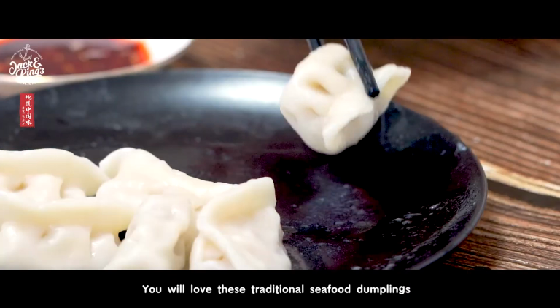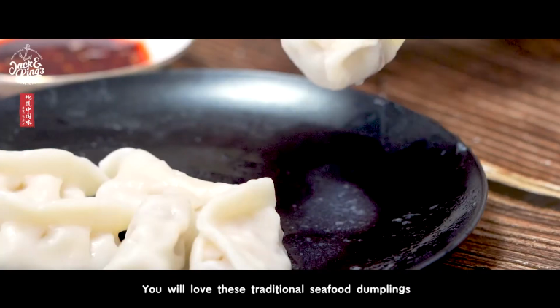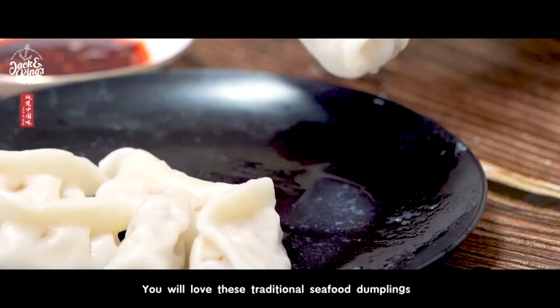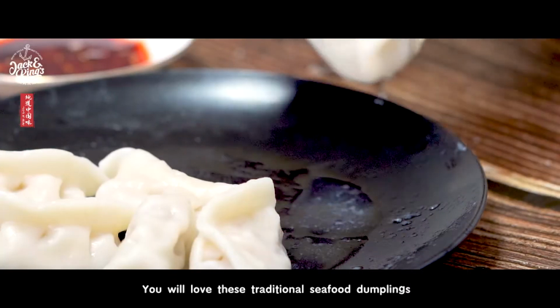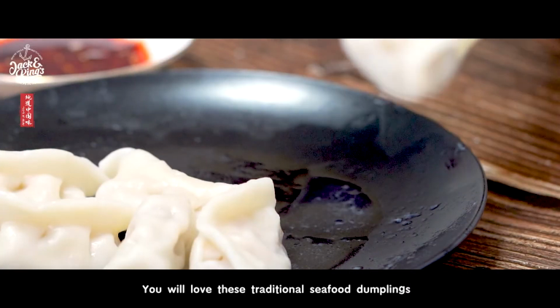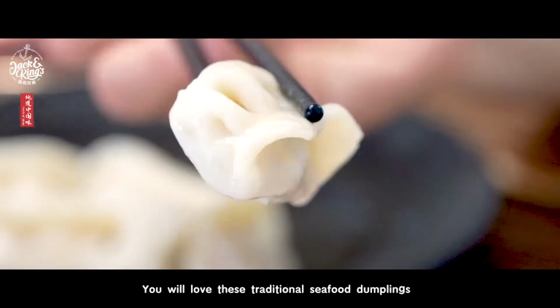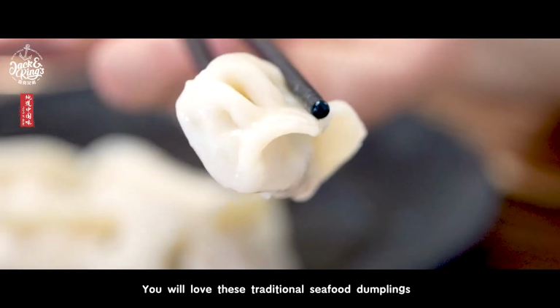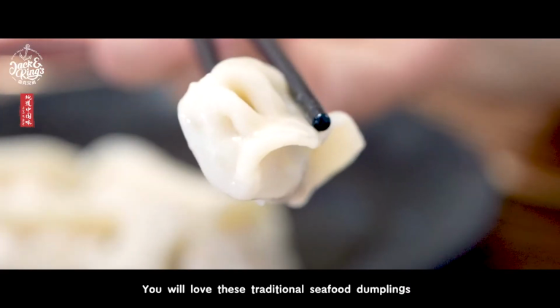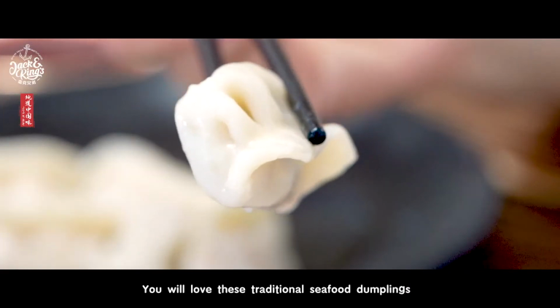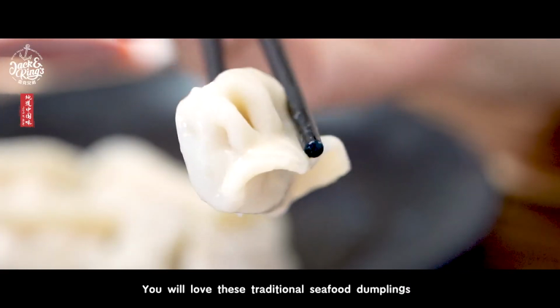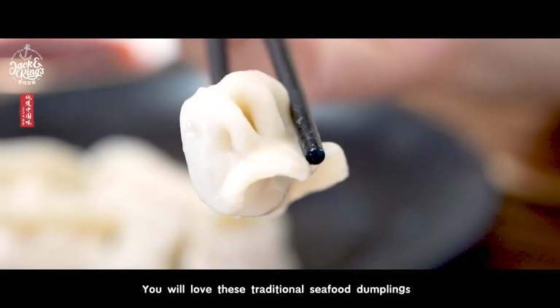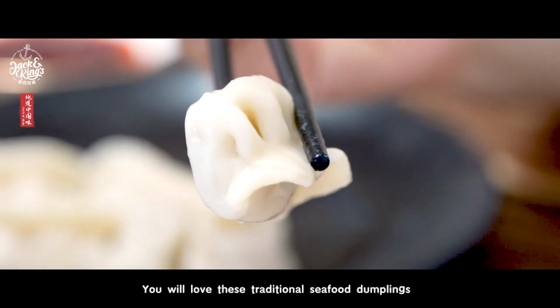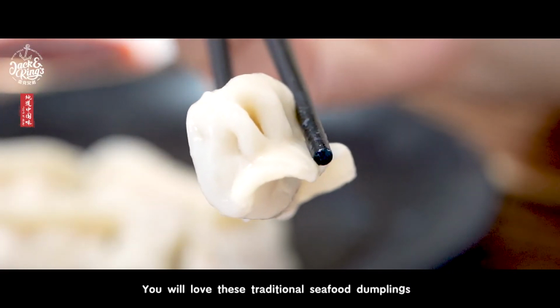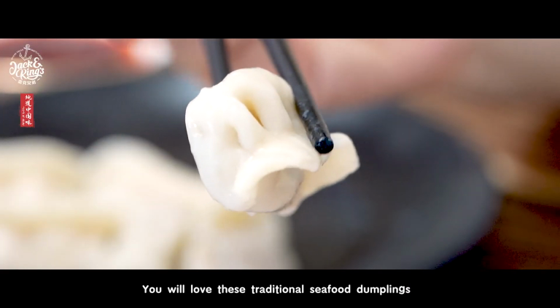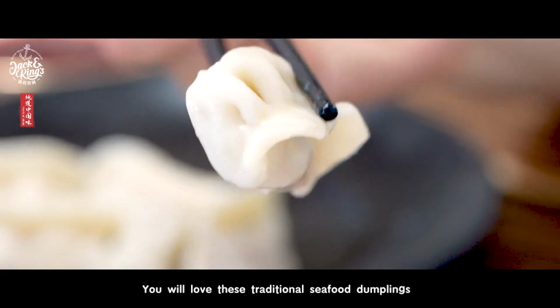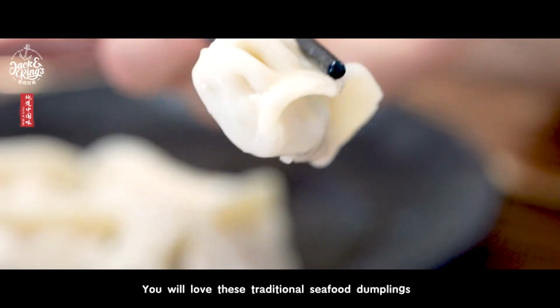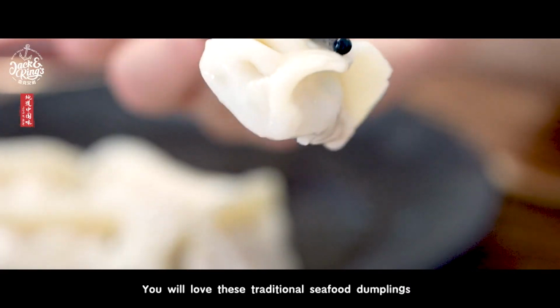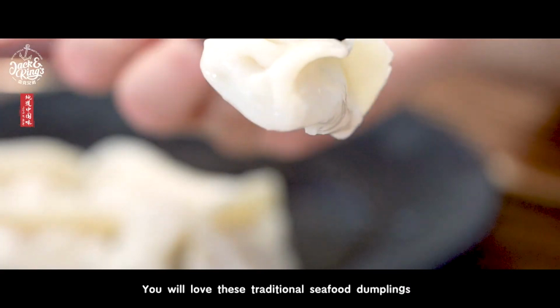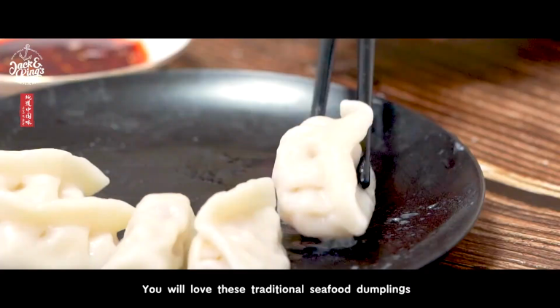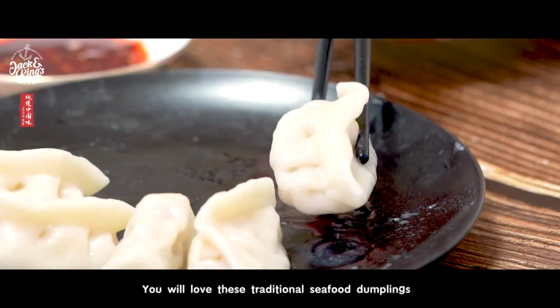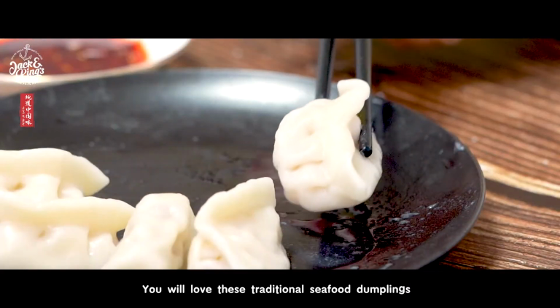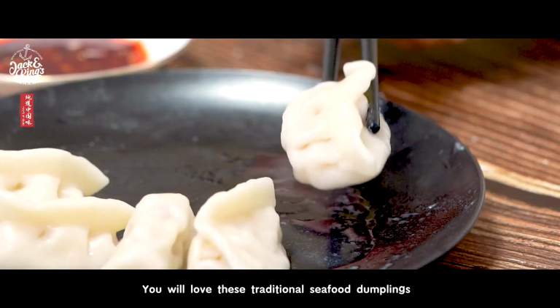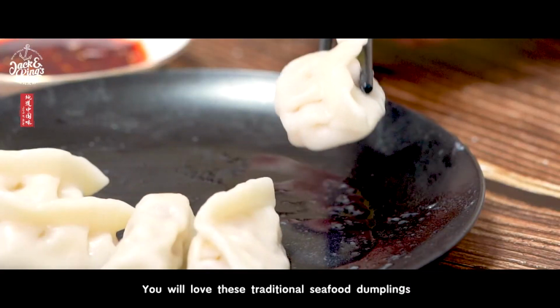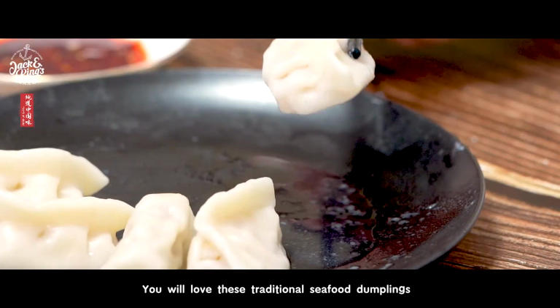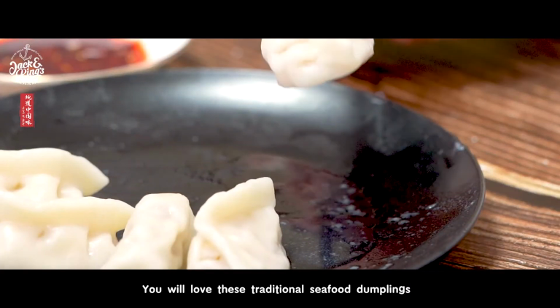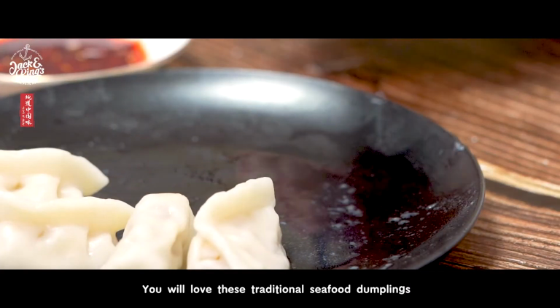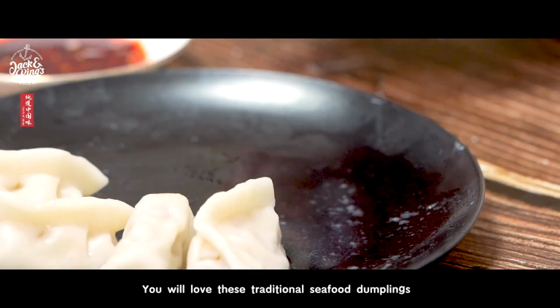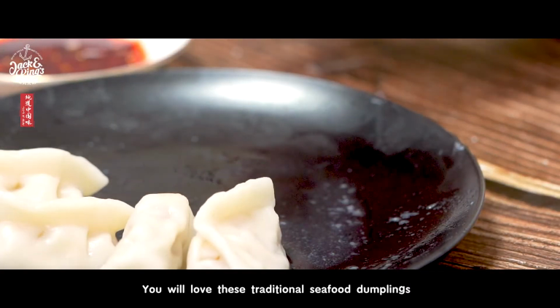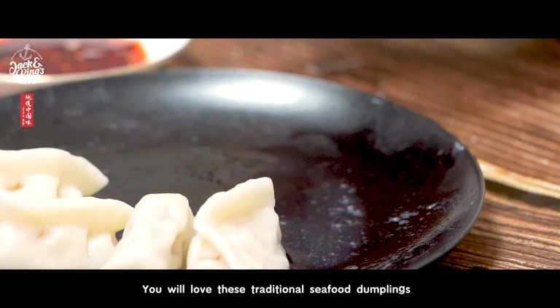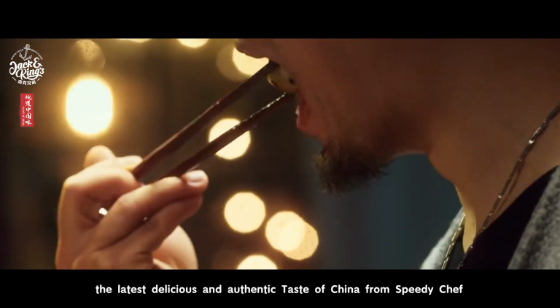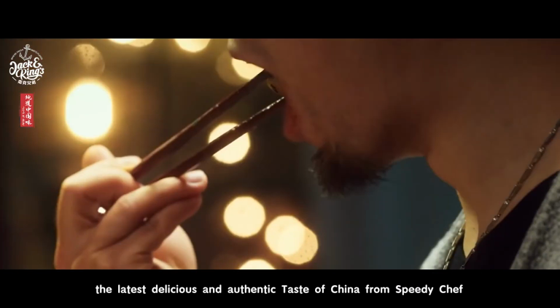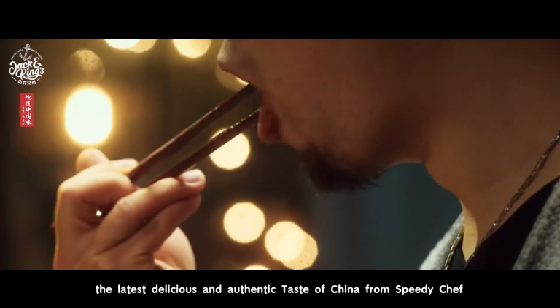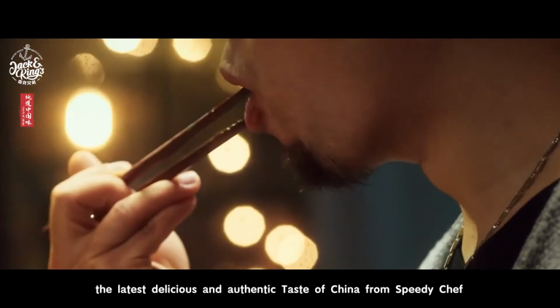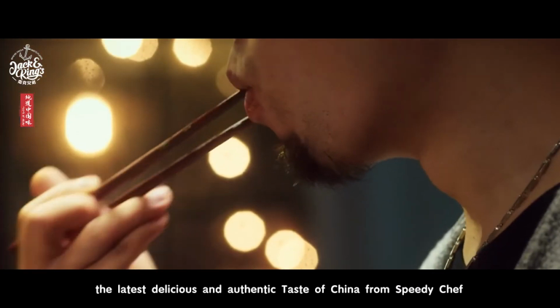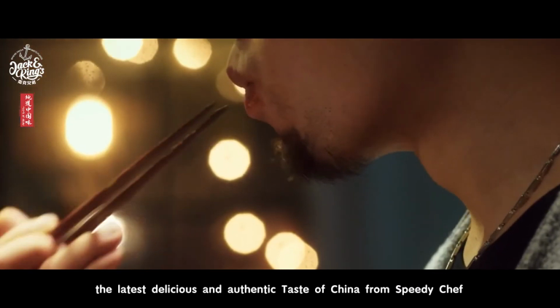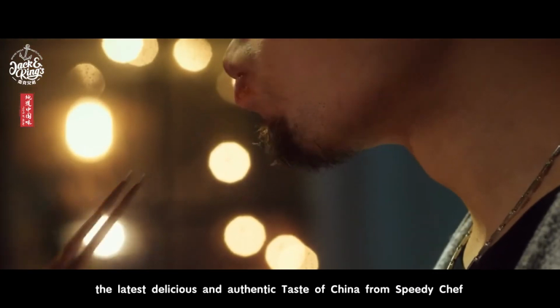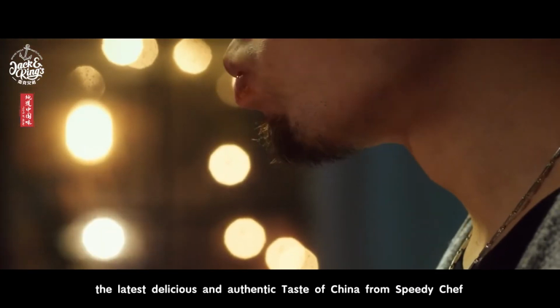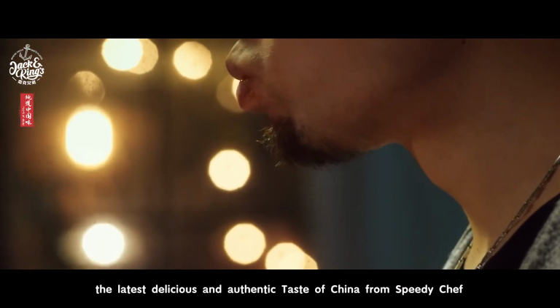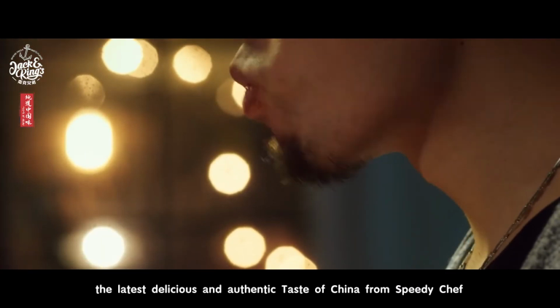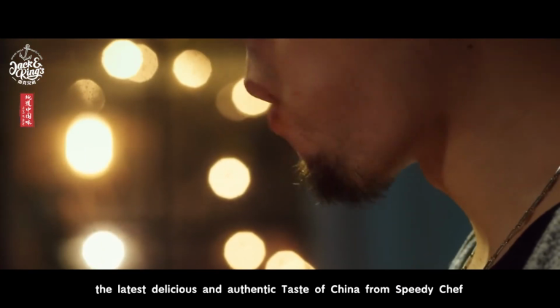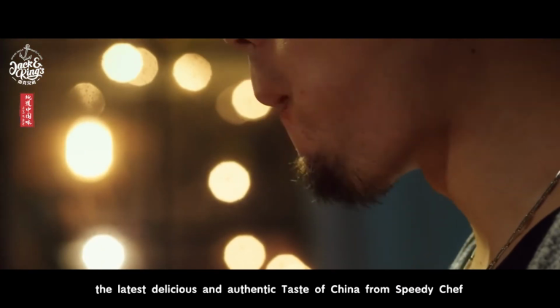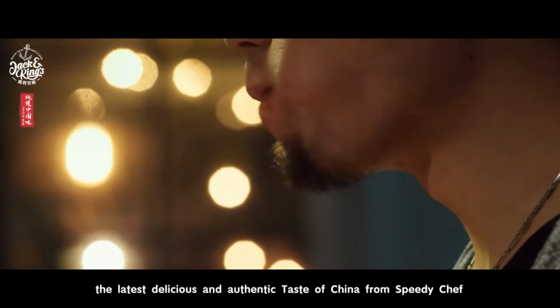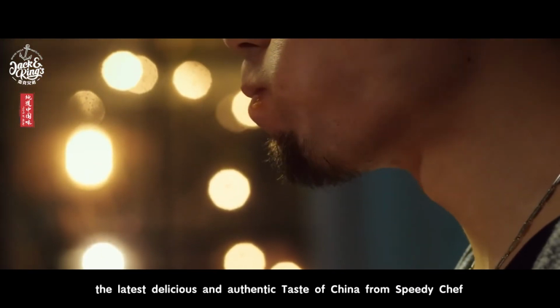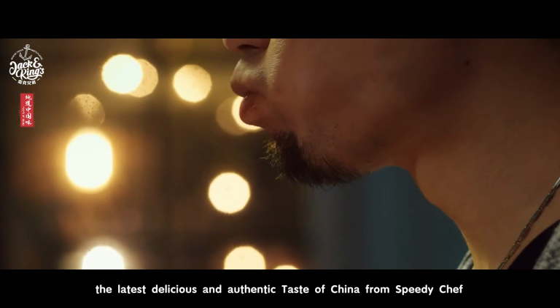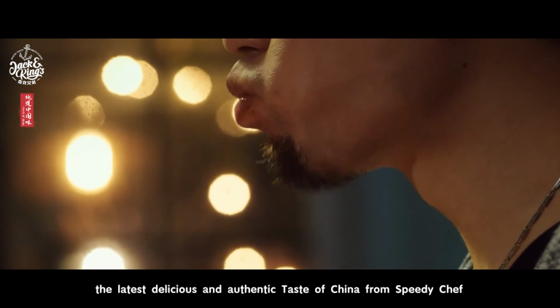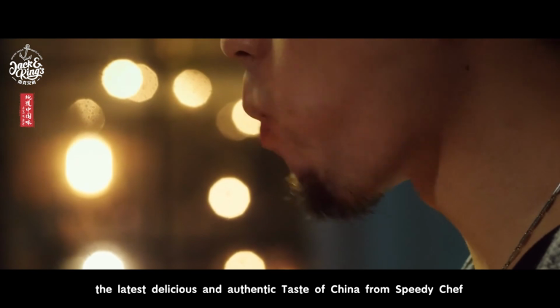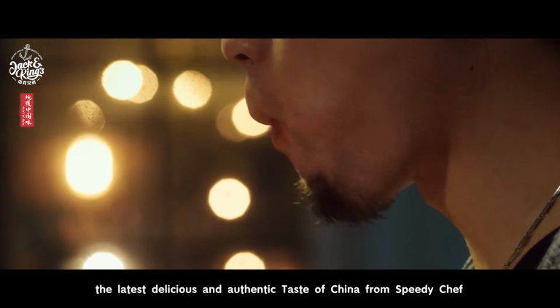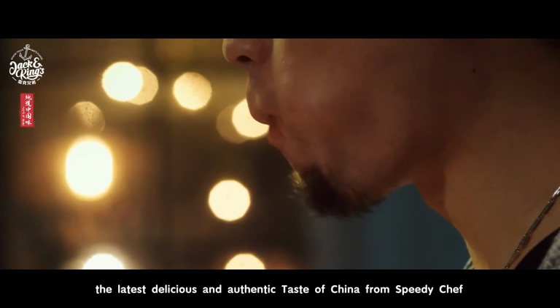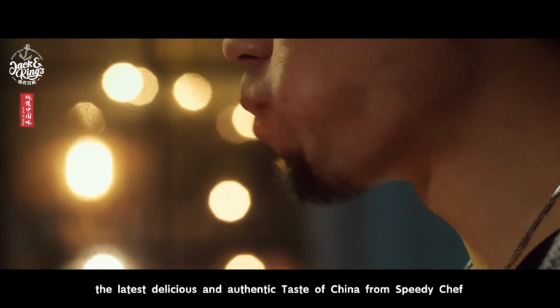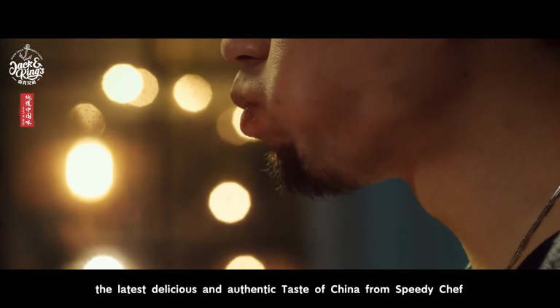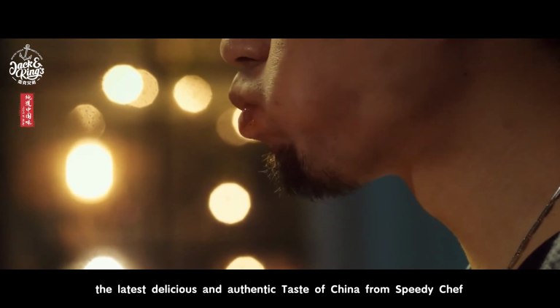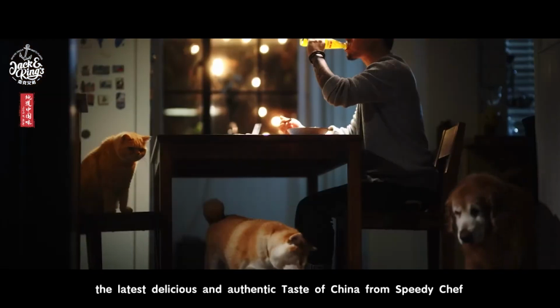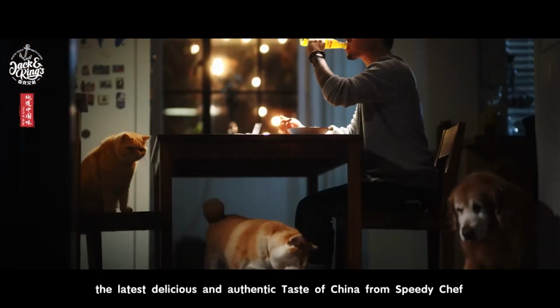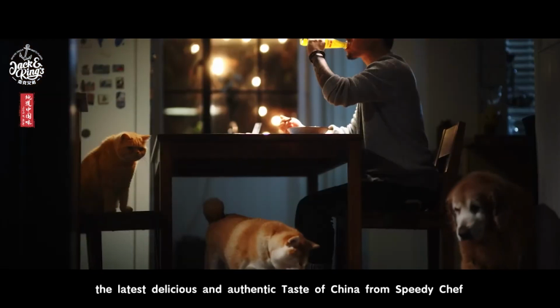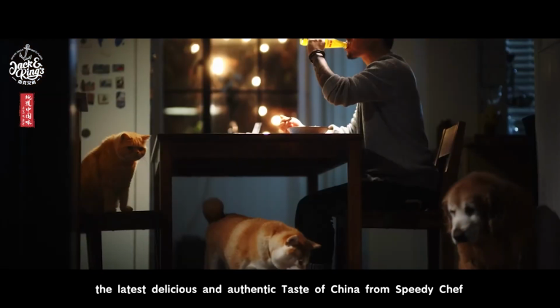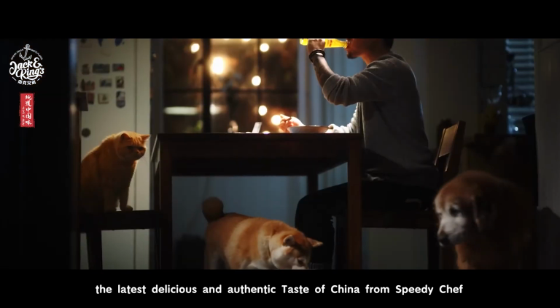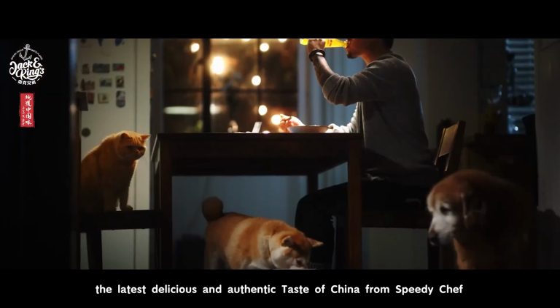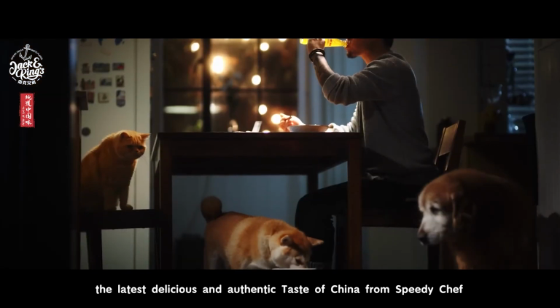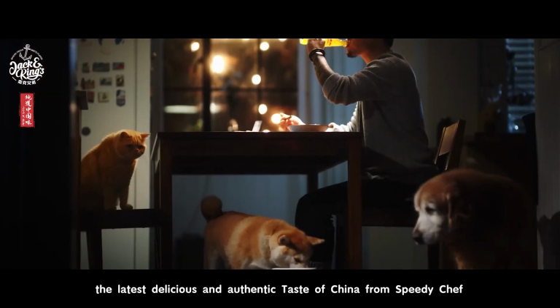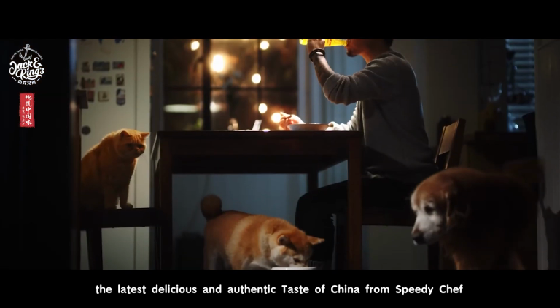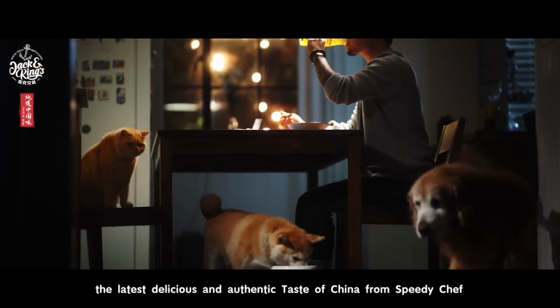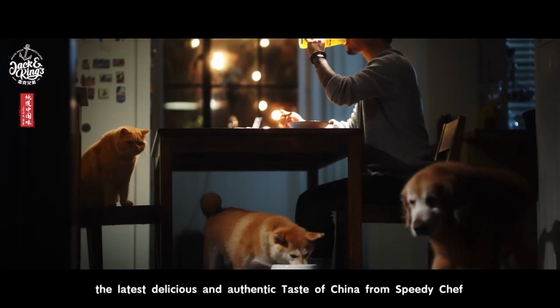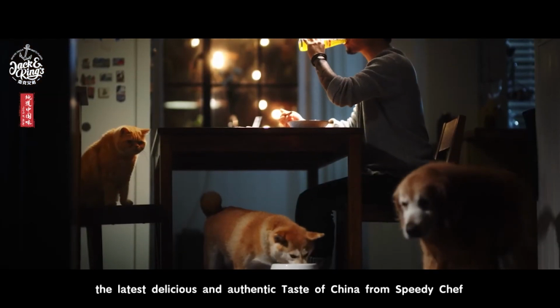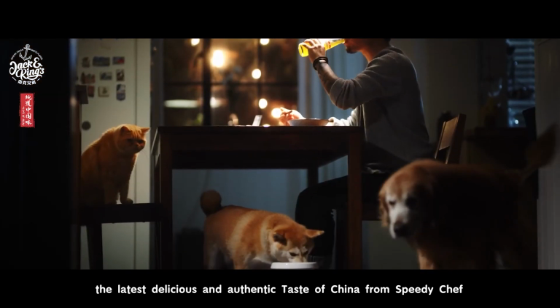You will love these traditional seafood dumplings, the latest, delicious, and authentic taste of China from Speedy Chef.